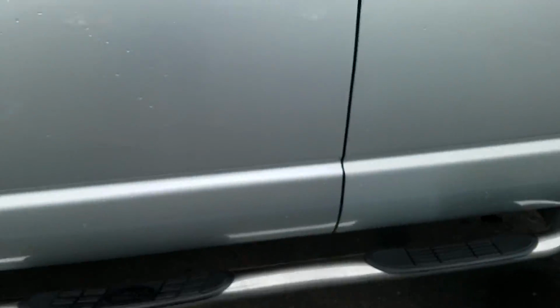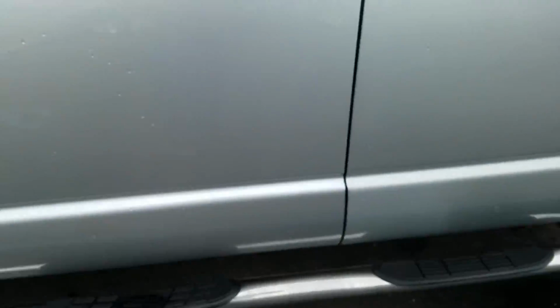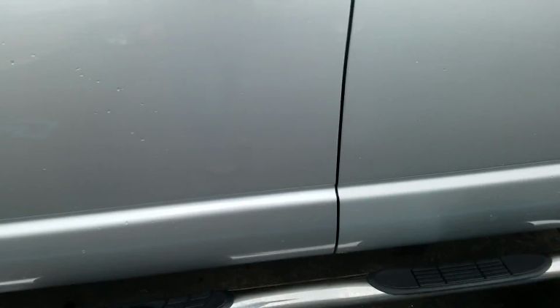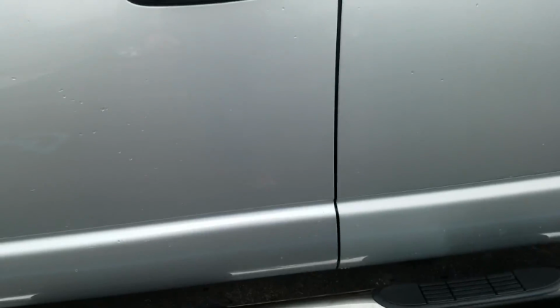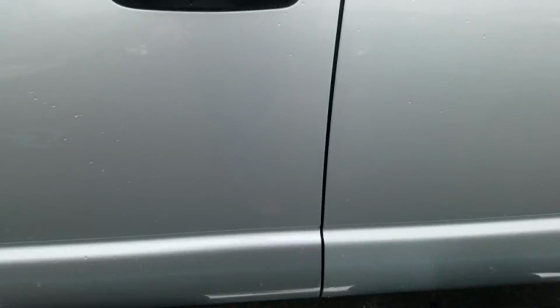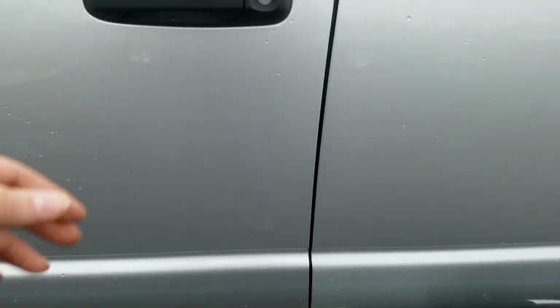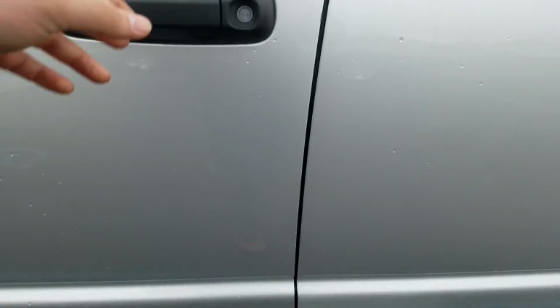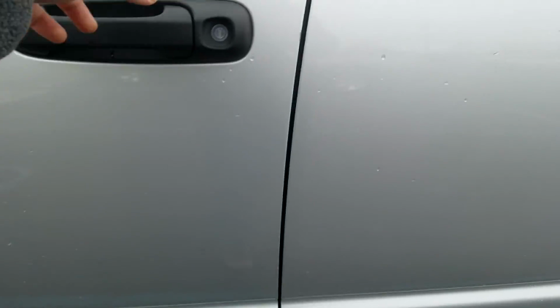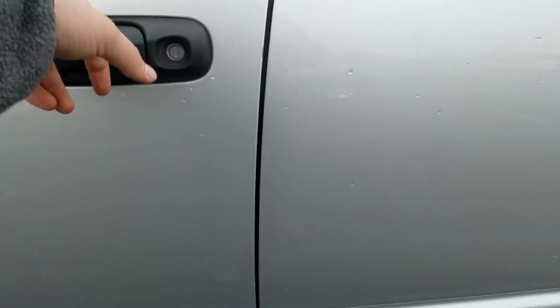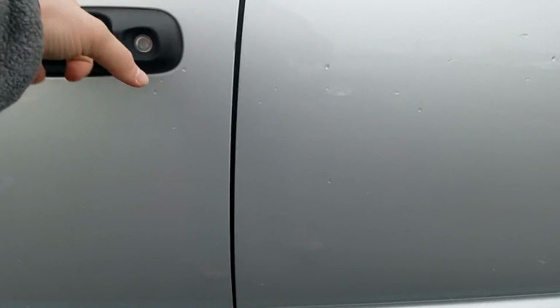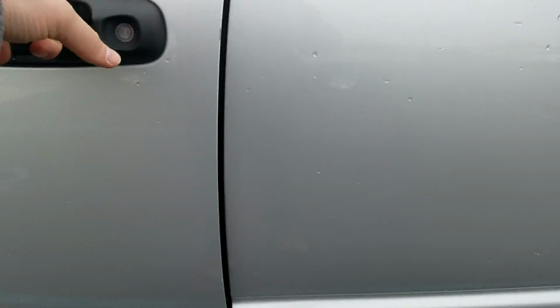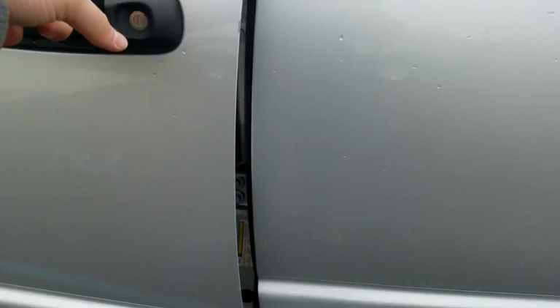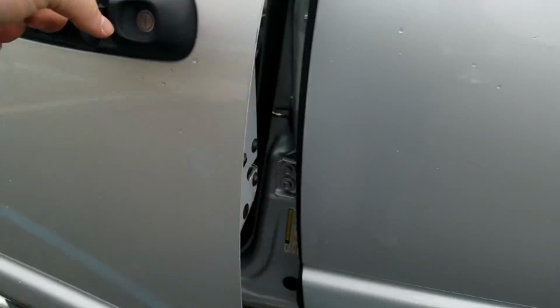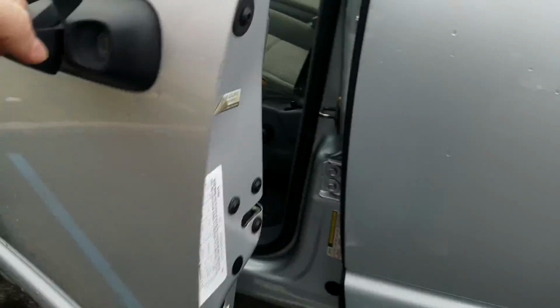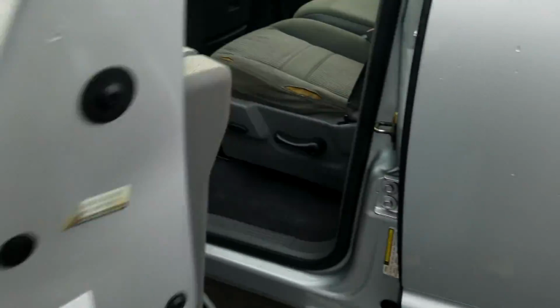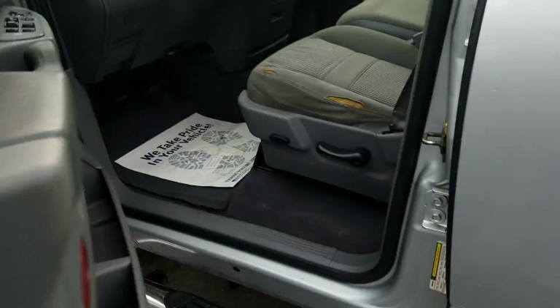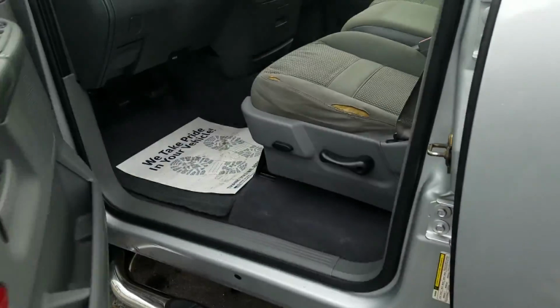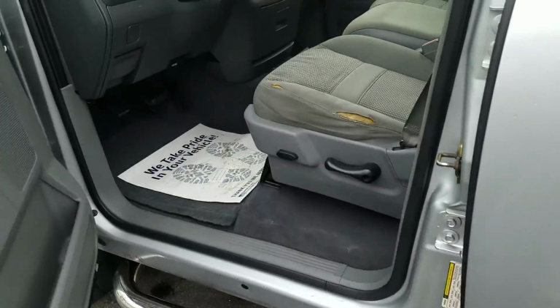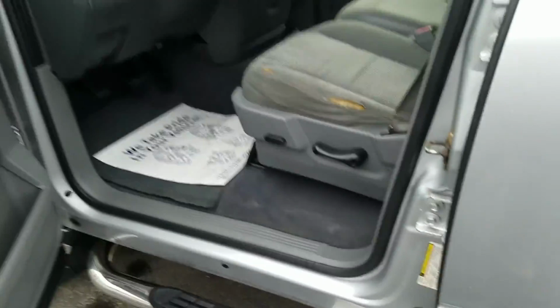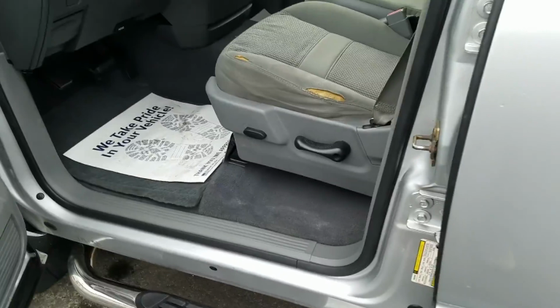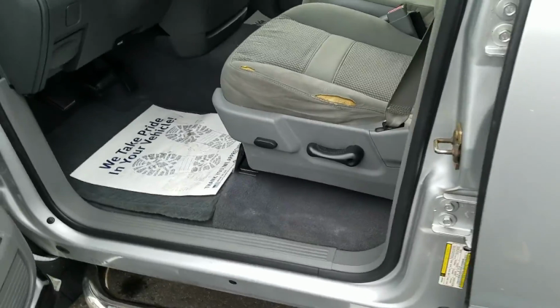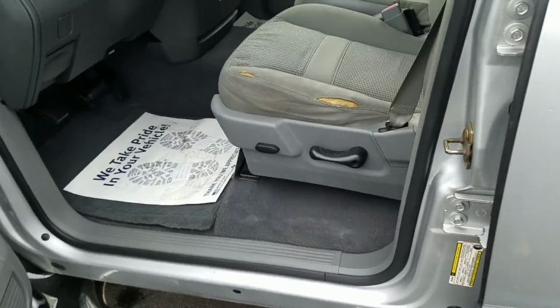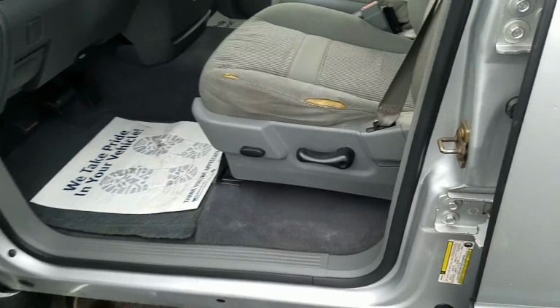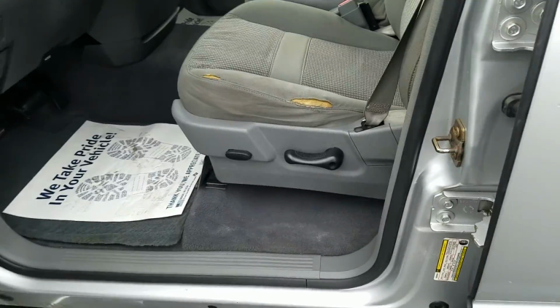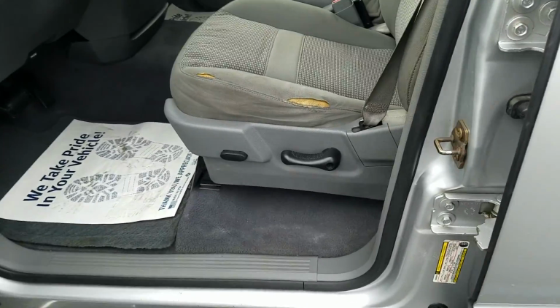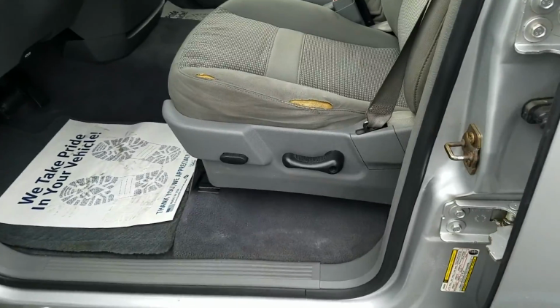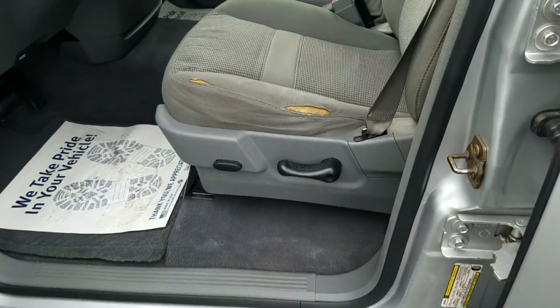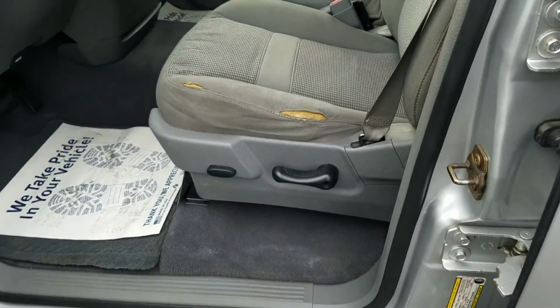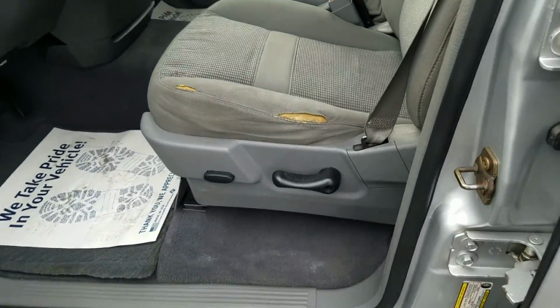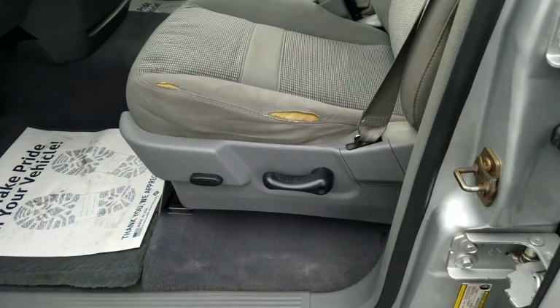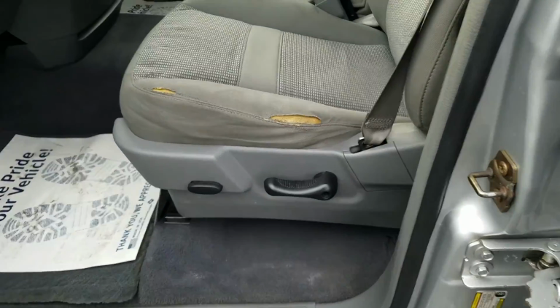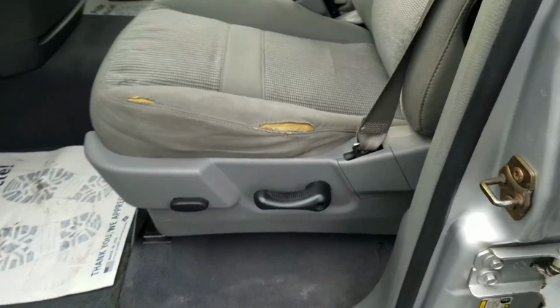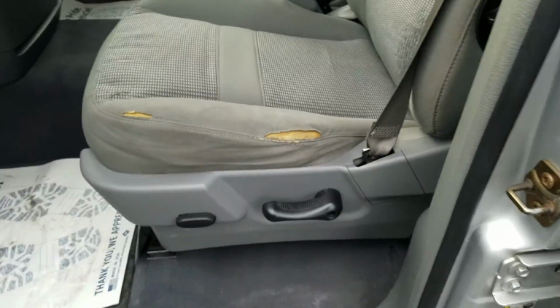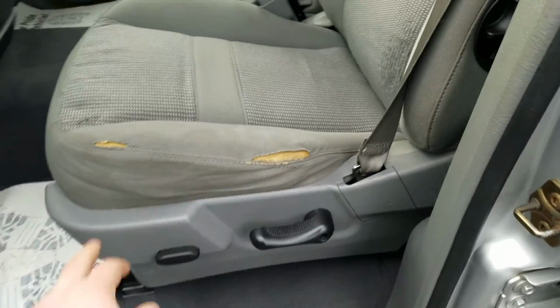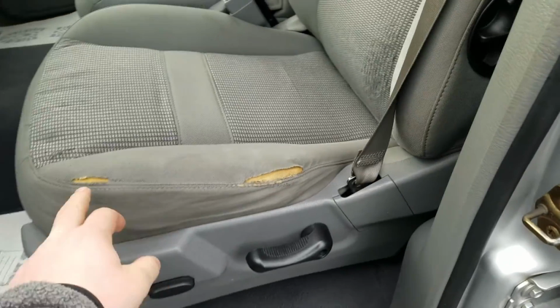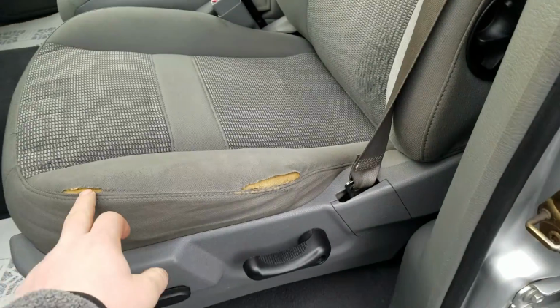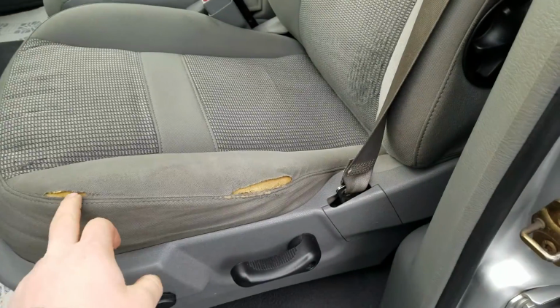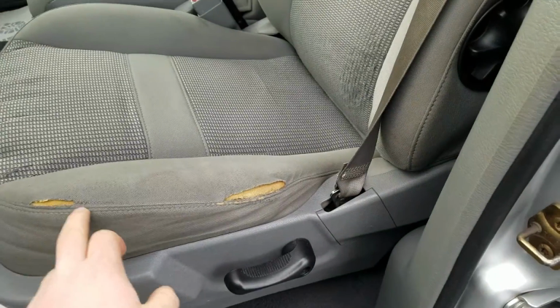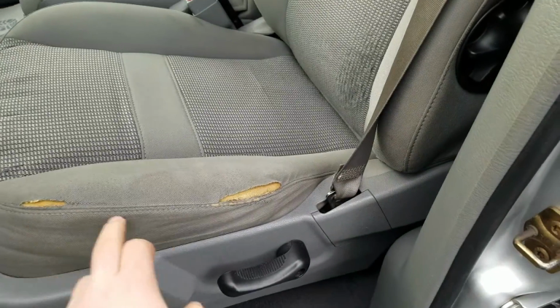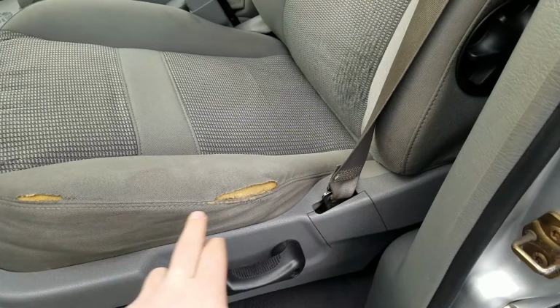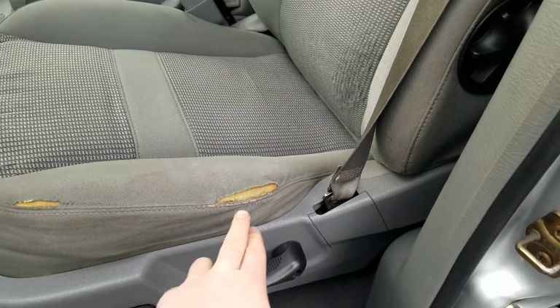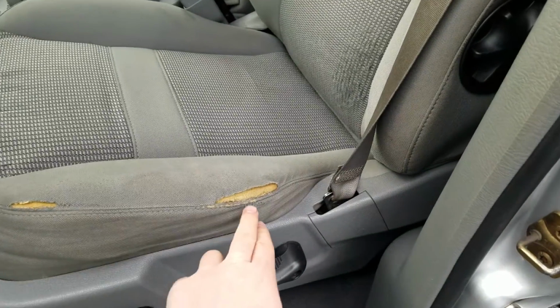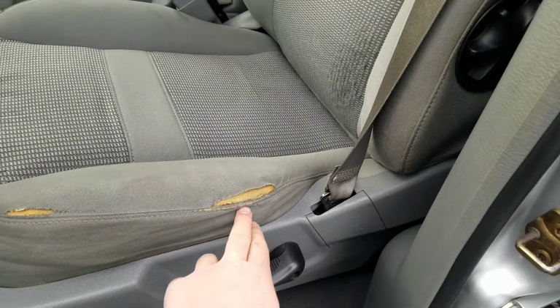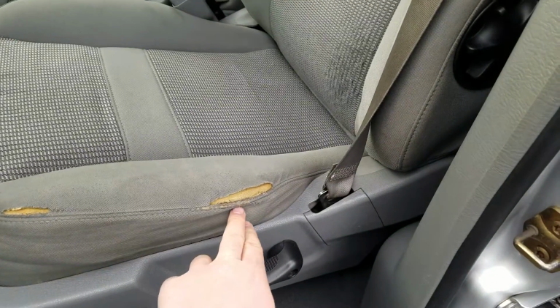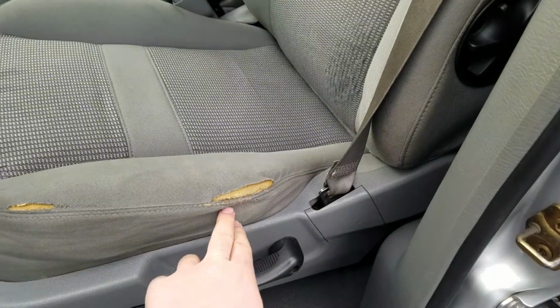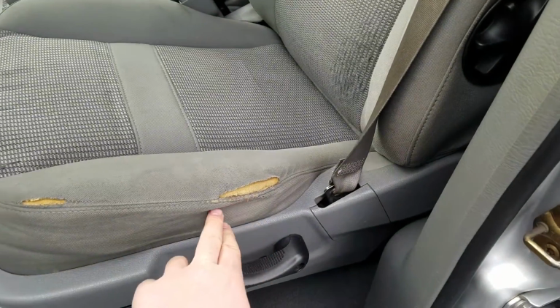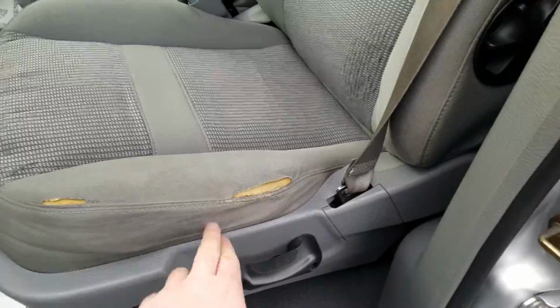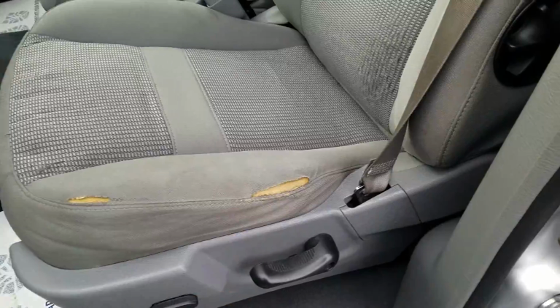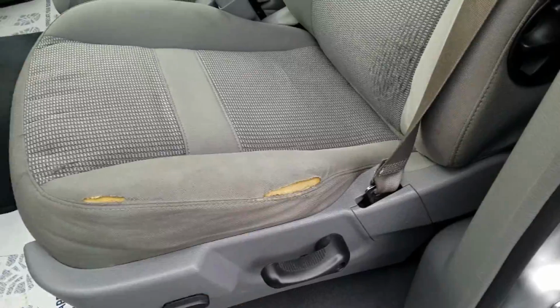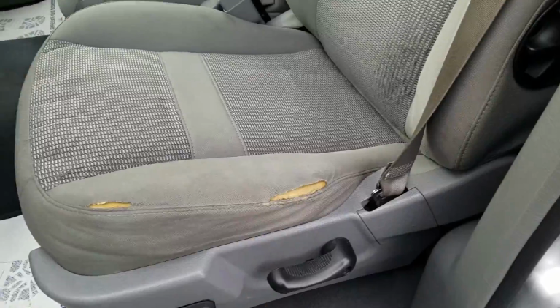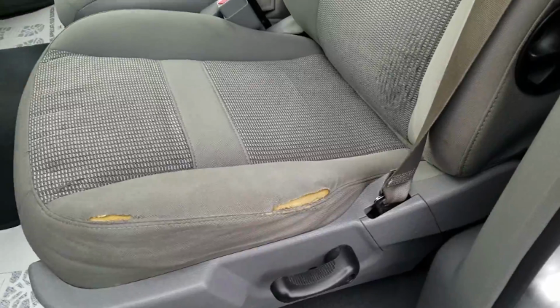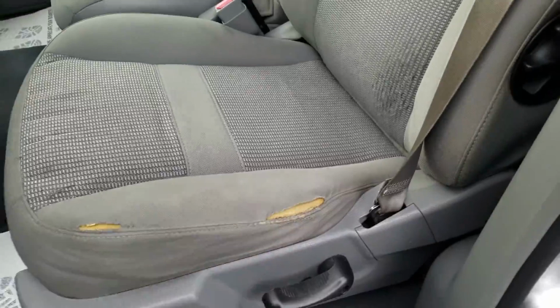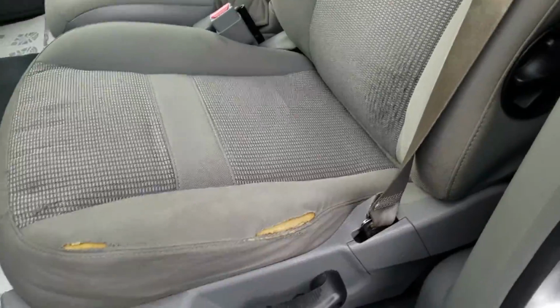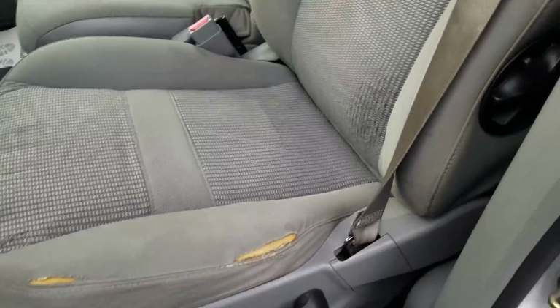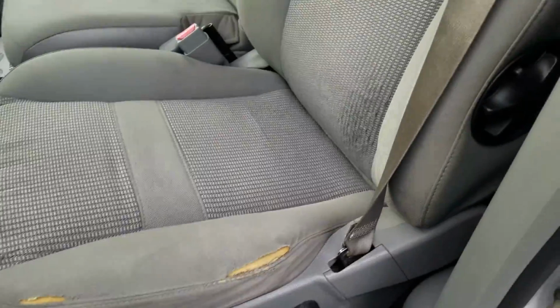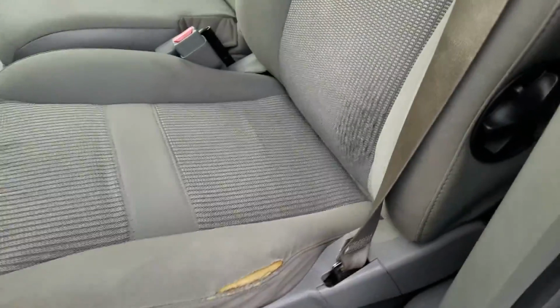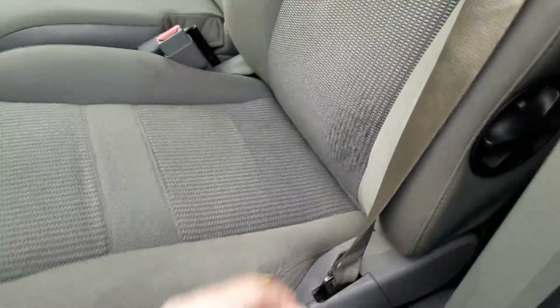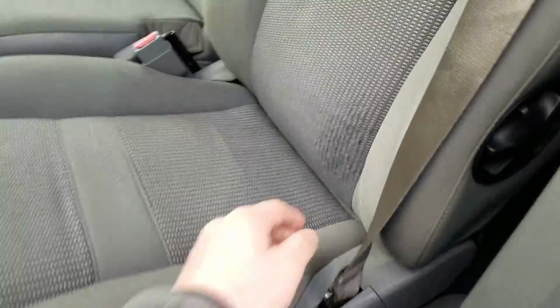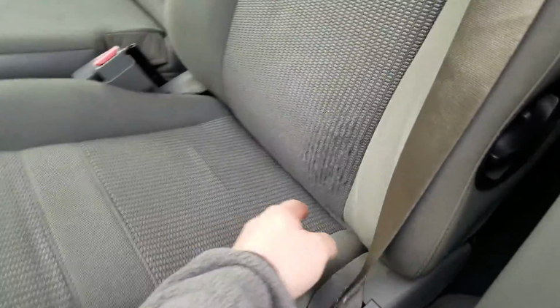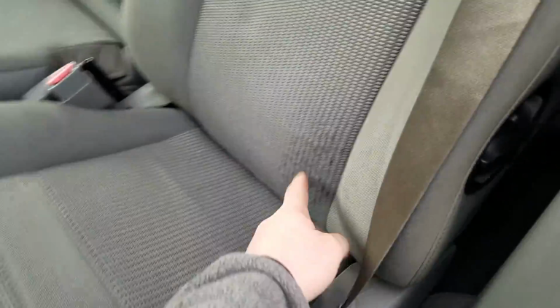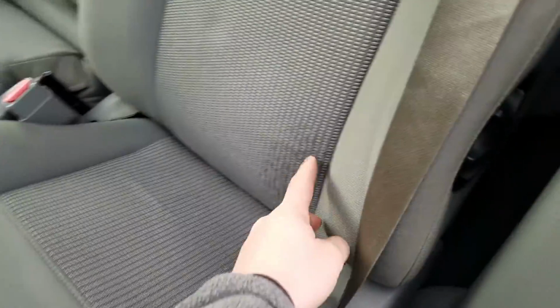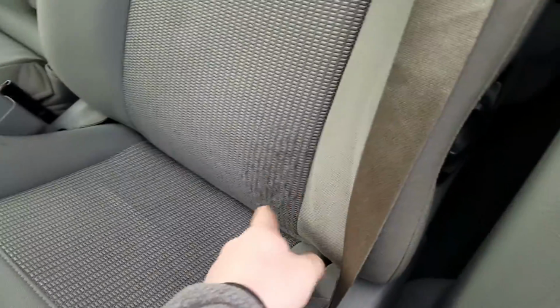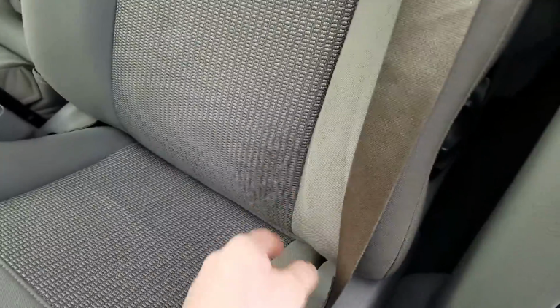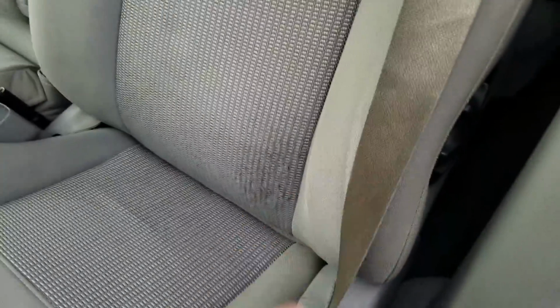Moving to the front driver interior, you do have a couple of tears along the seam of the front seat — they're a little bit worn.